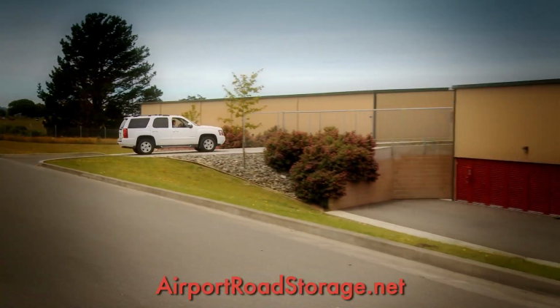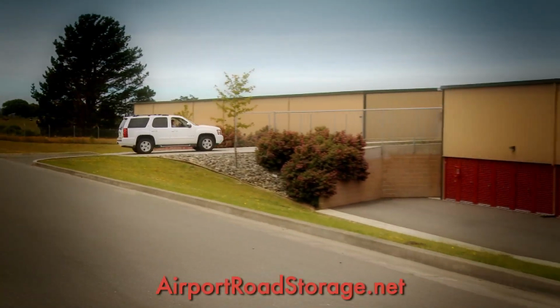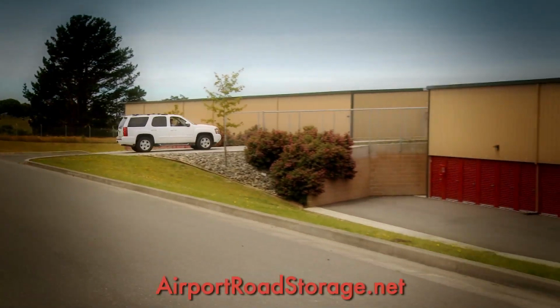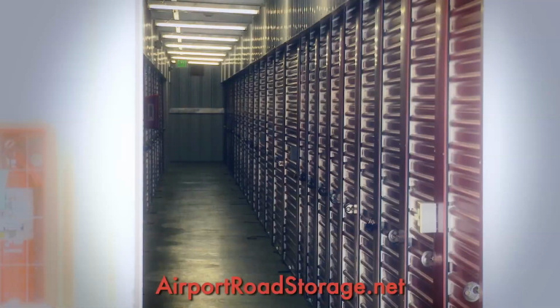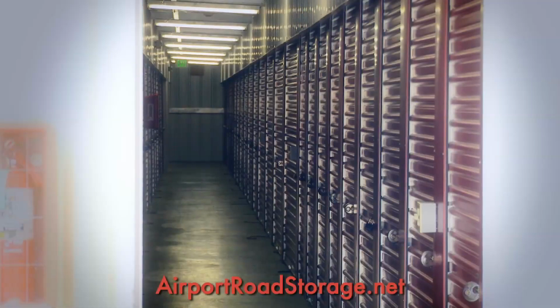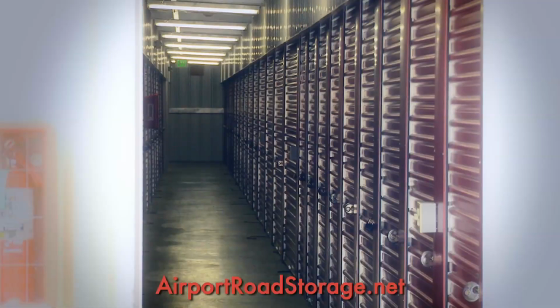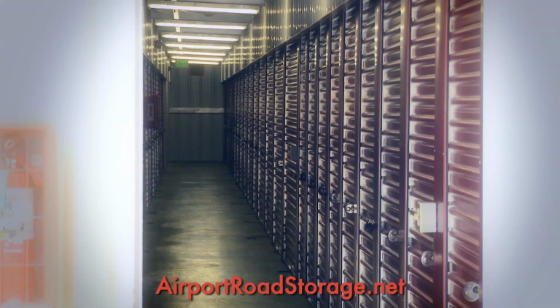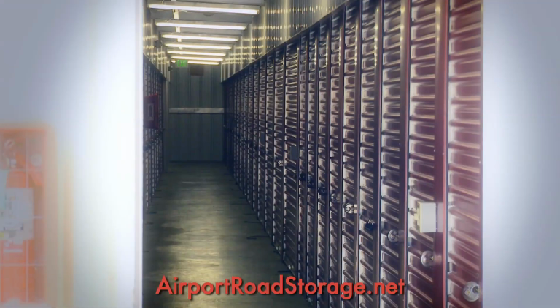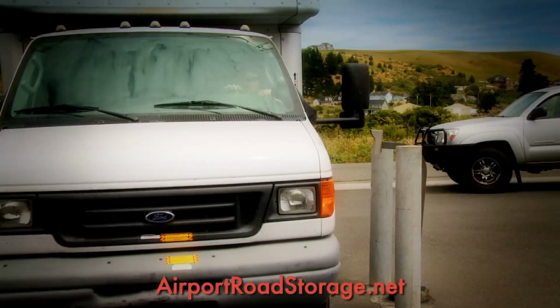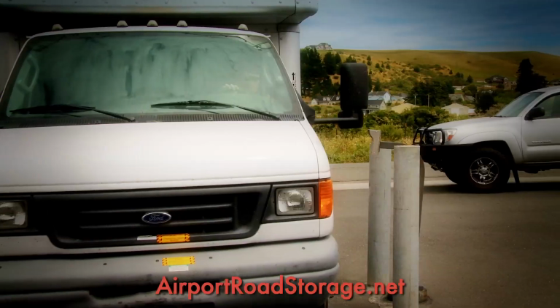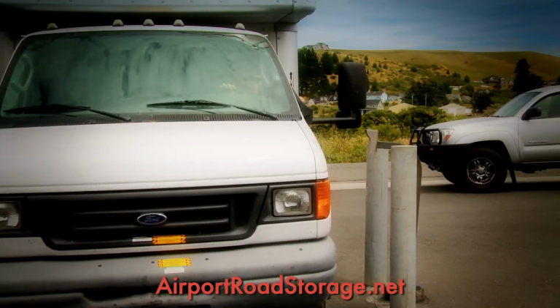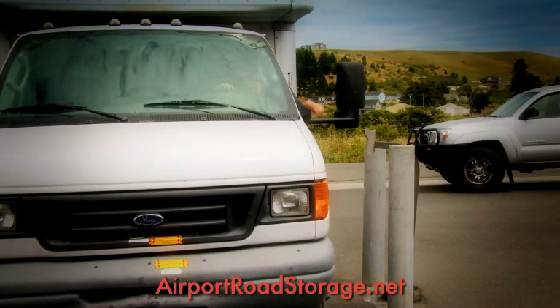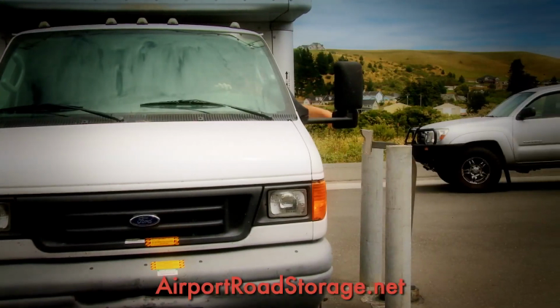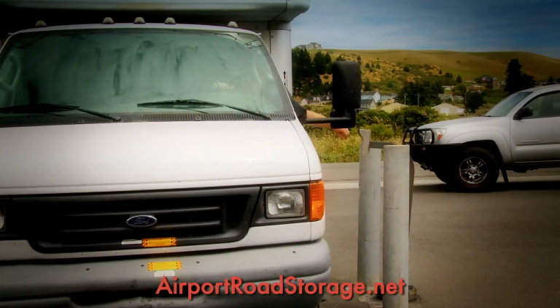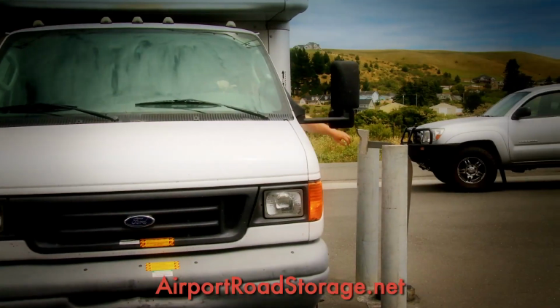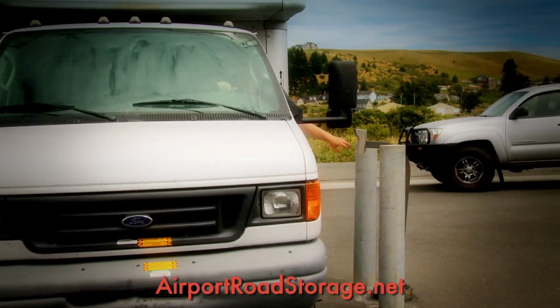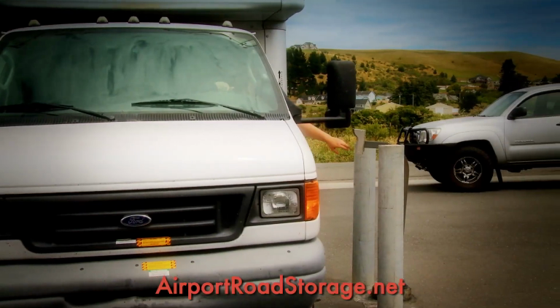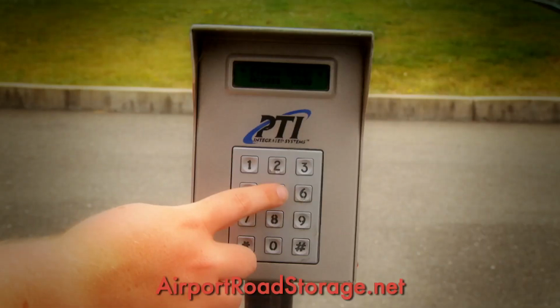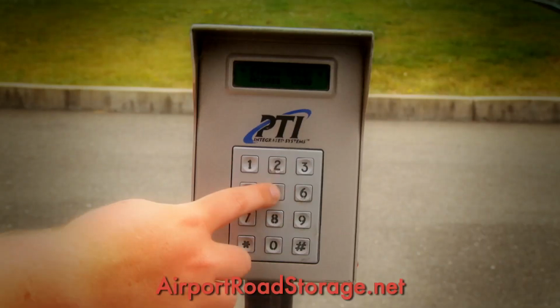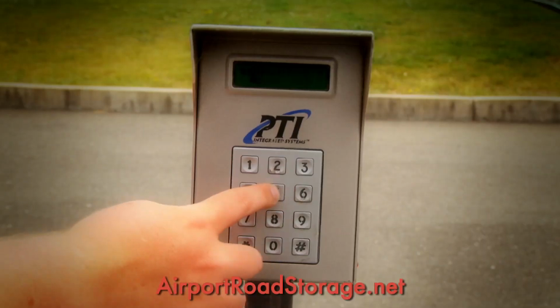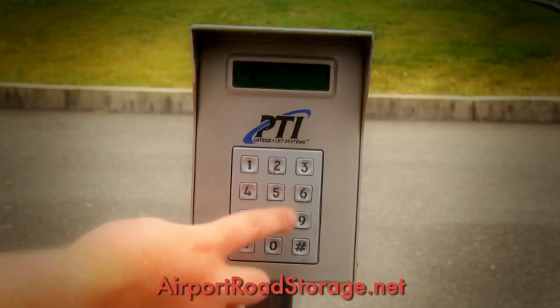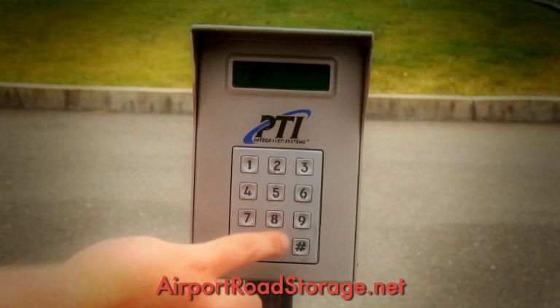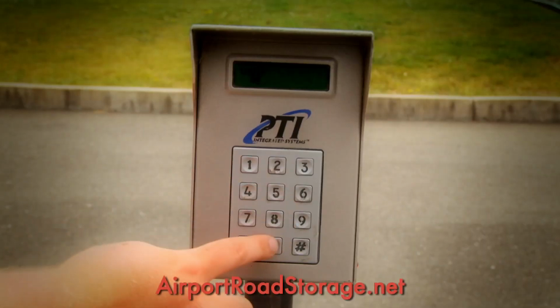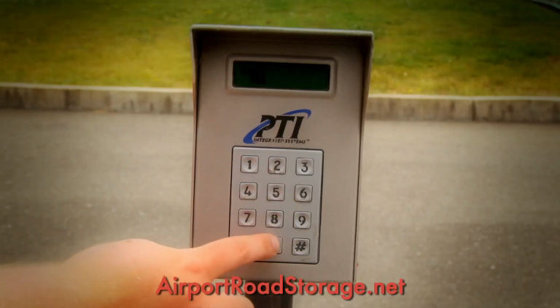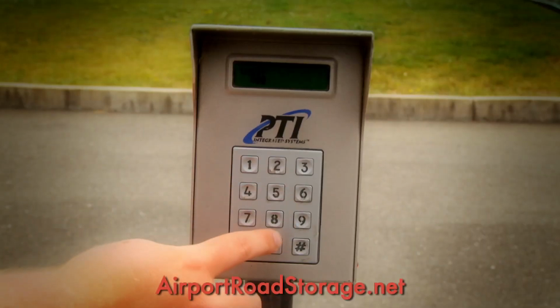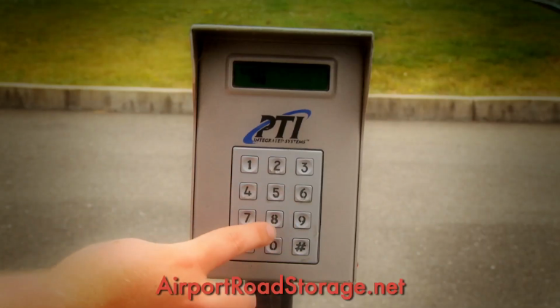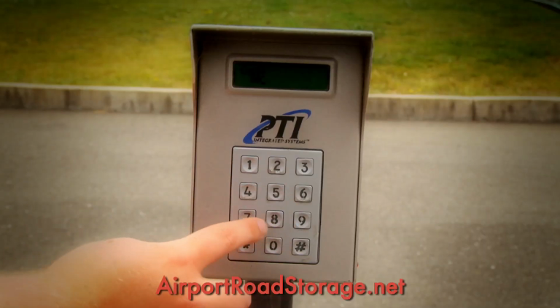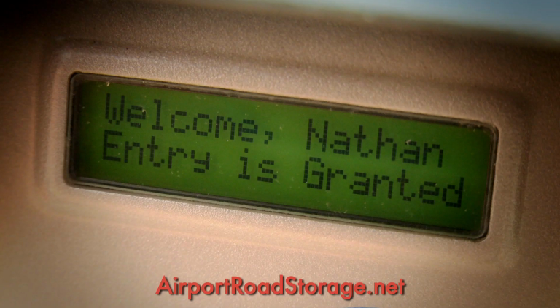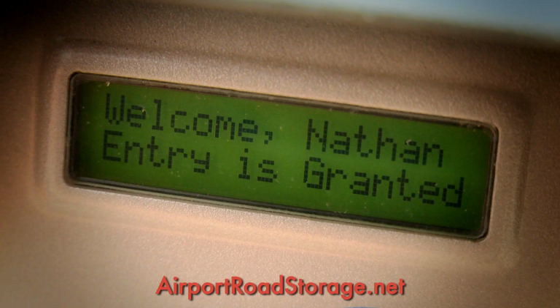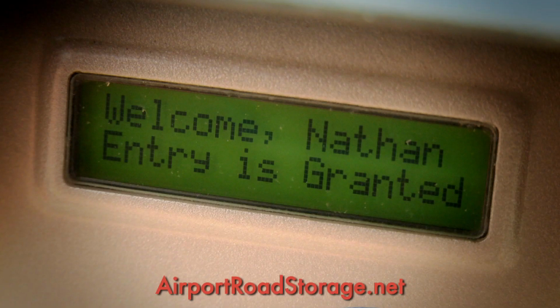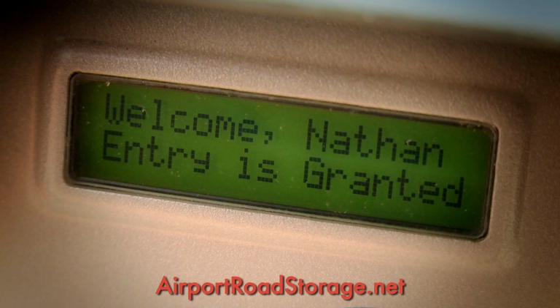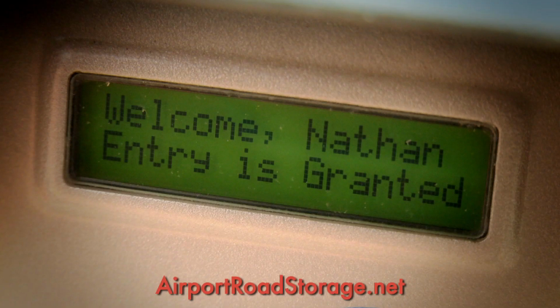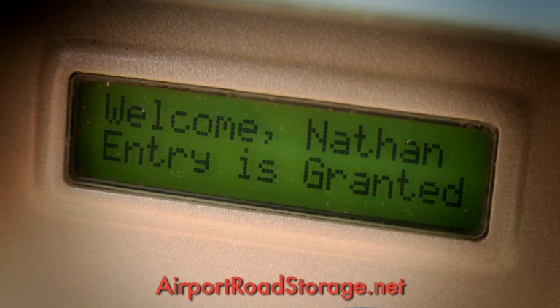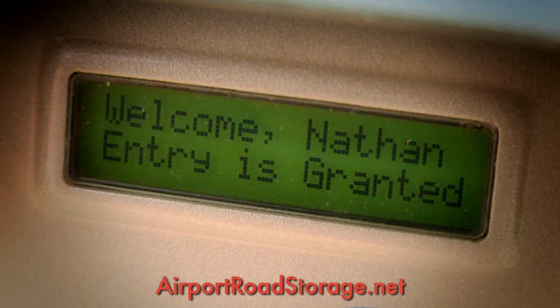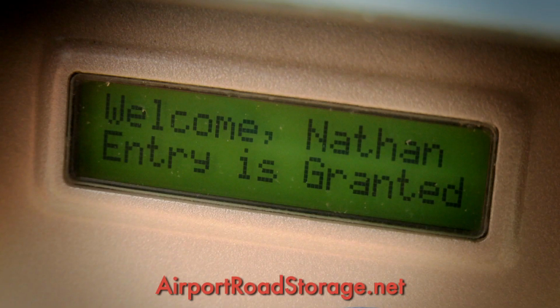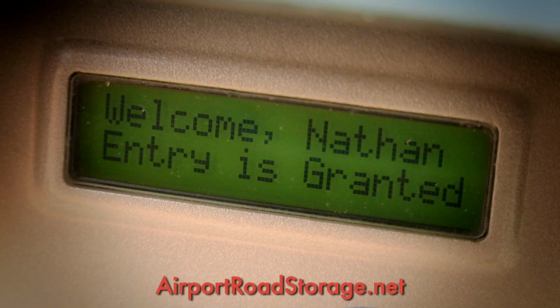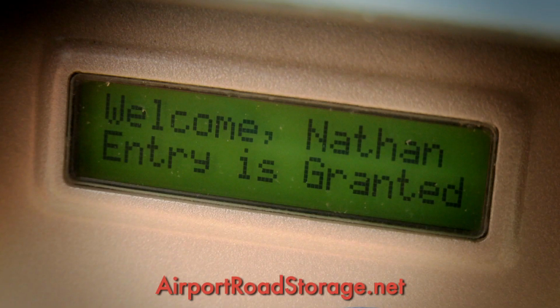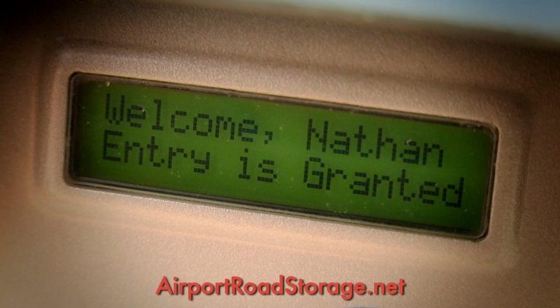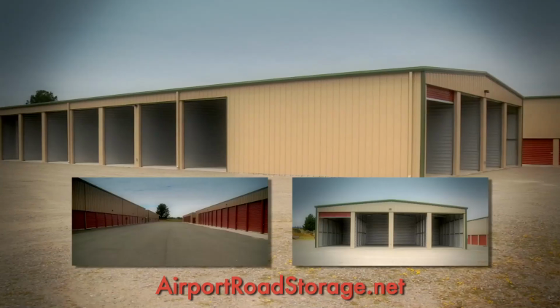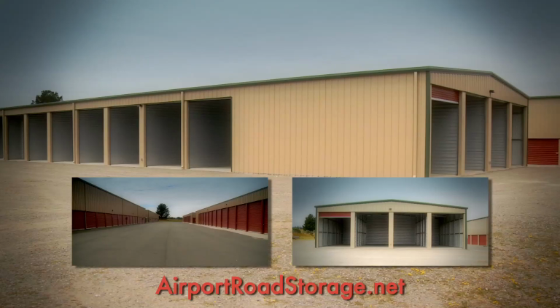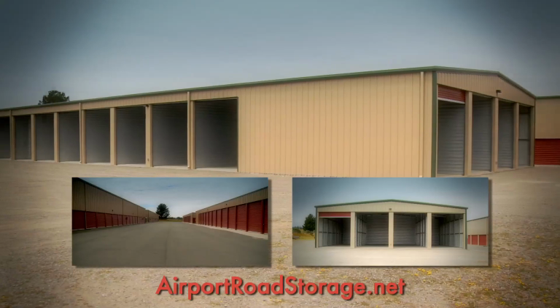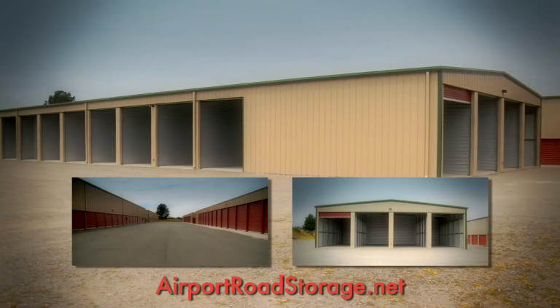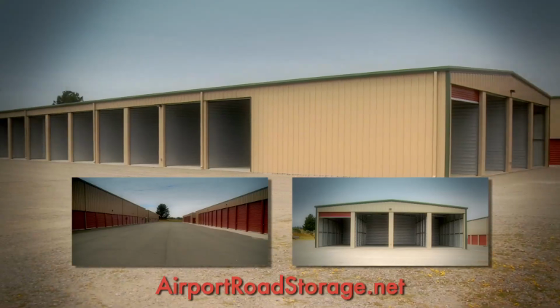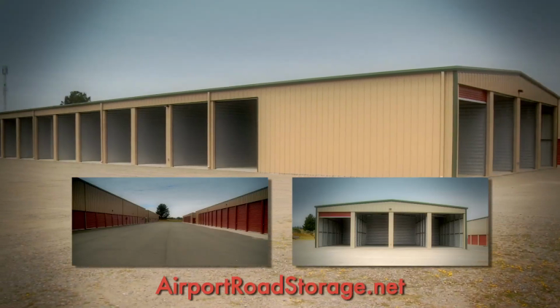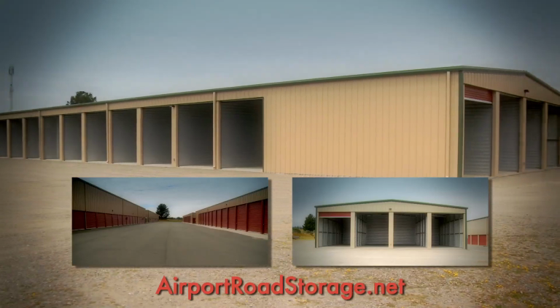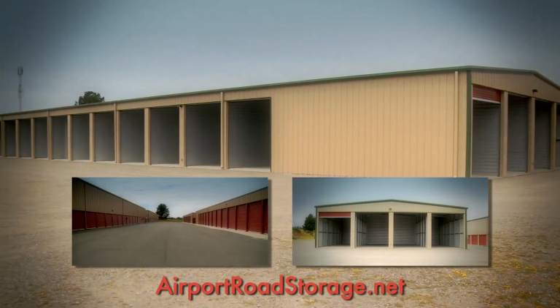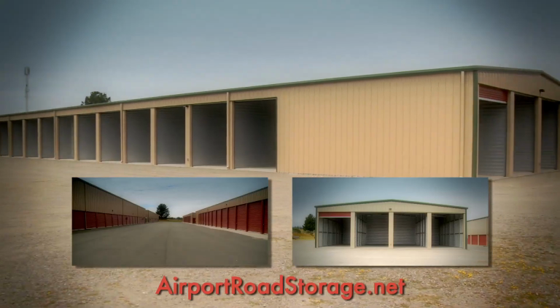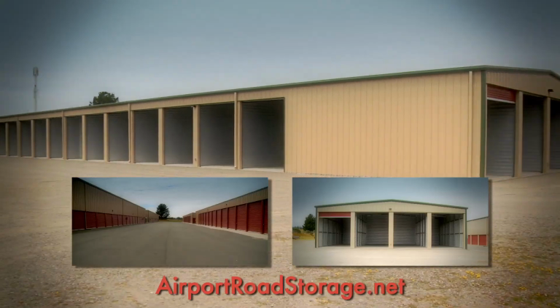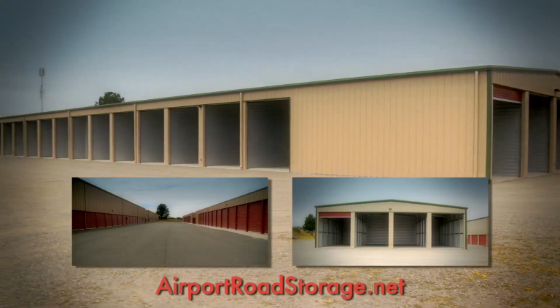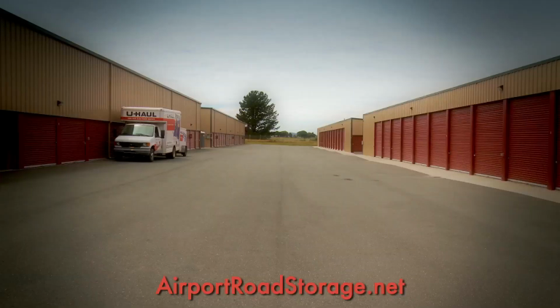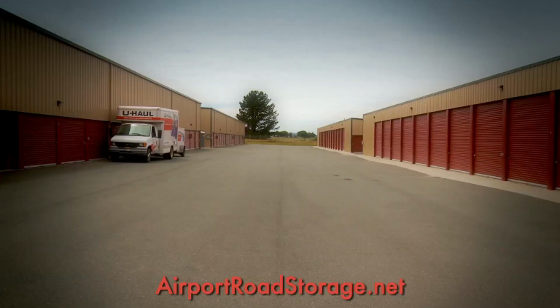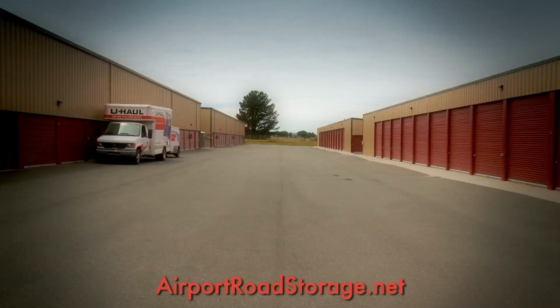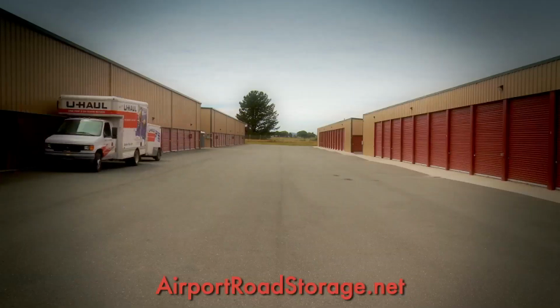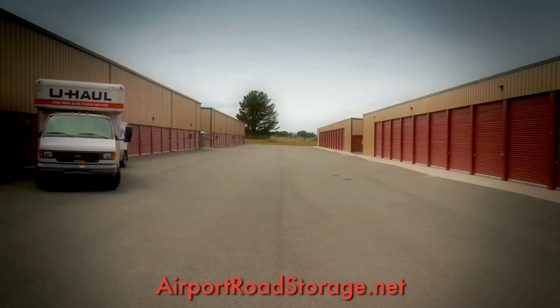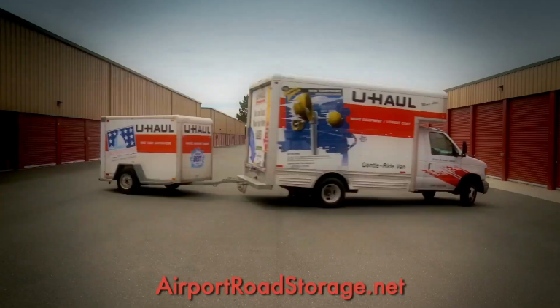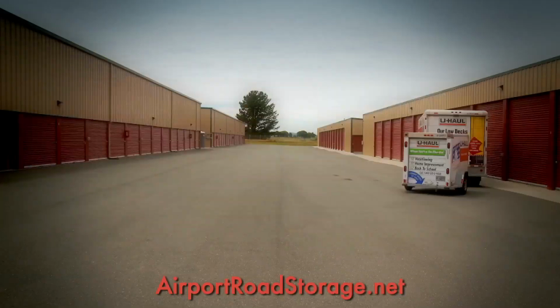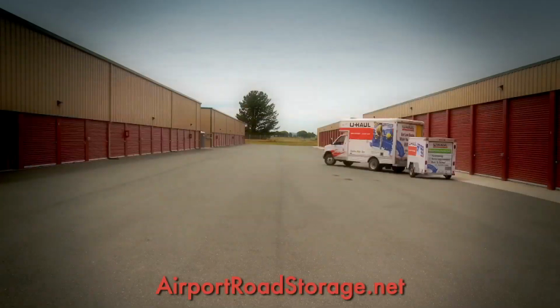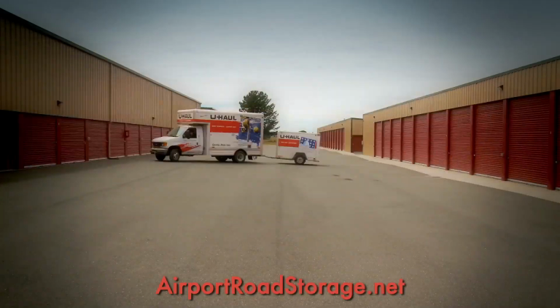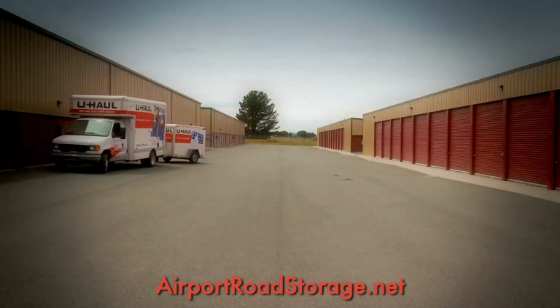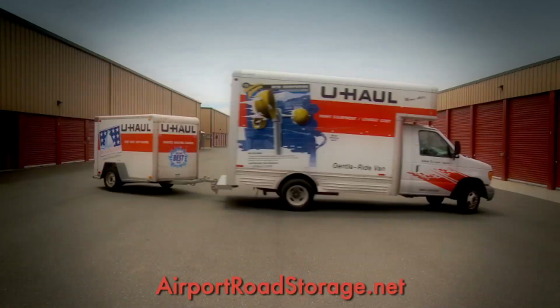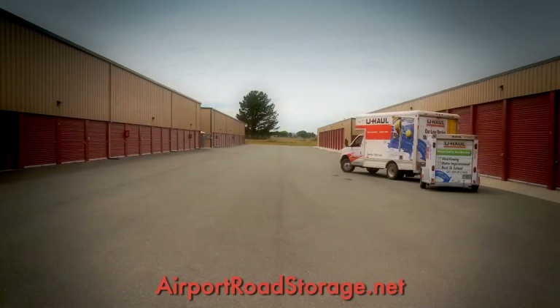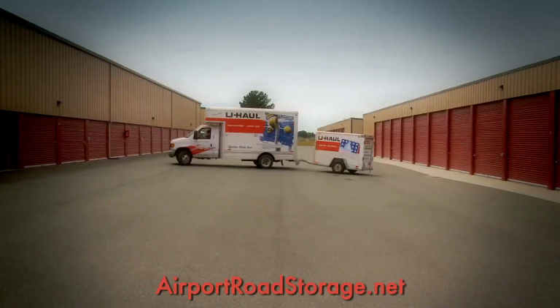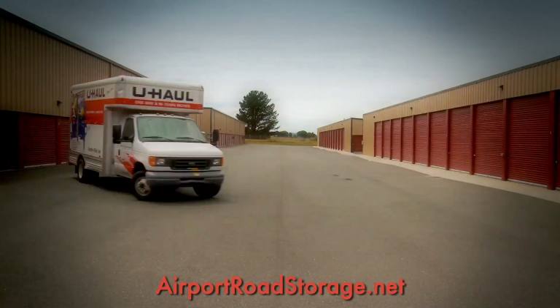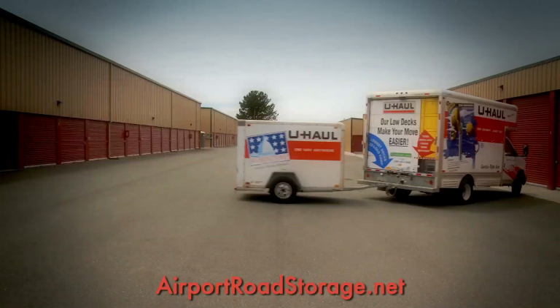Control your unit alarm at the keypad with access from 5 a.m. to 10 p.m. every day. Enjoy clean facilities and plenty of turnaround room.